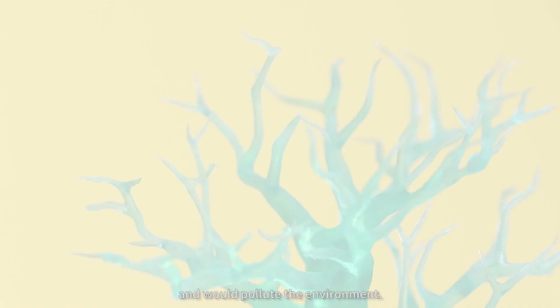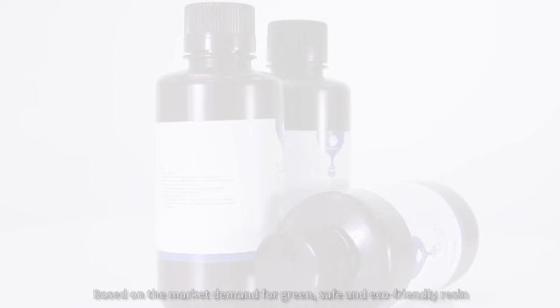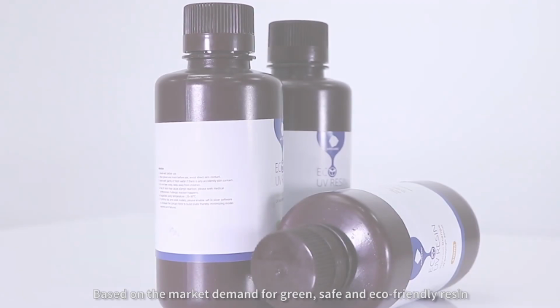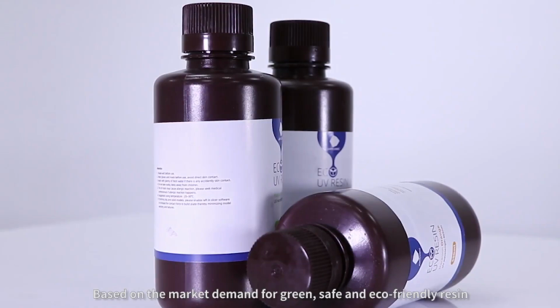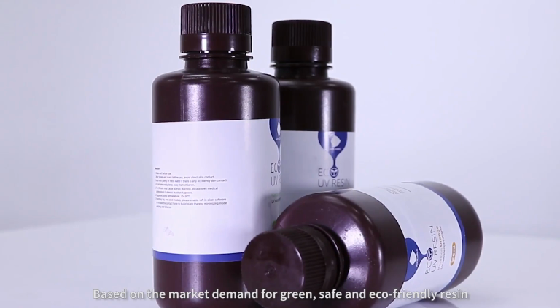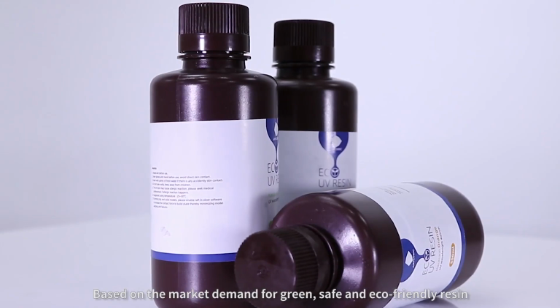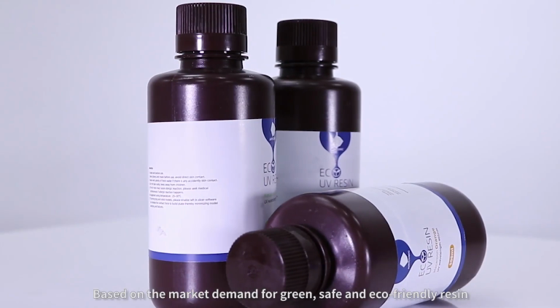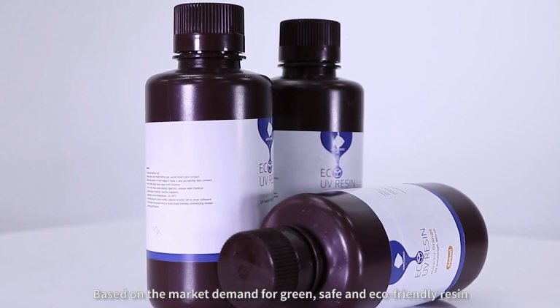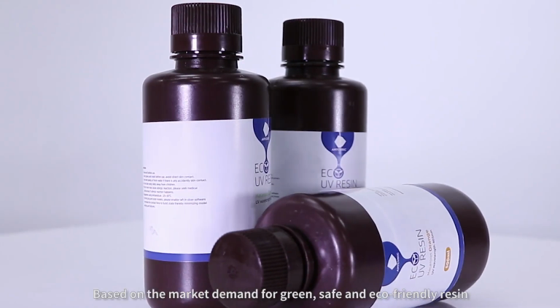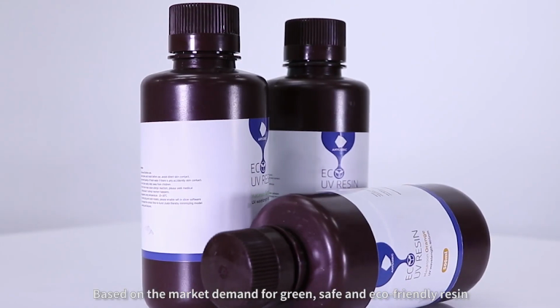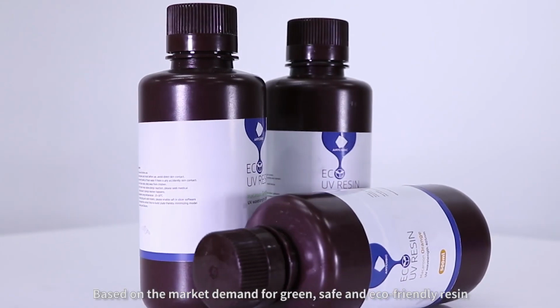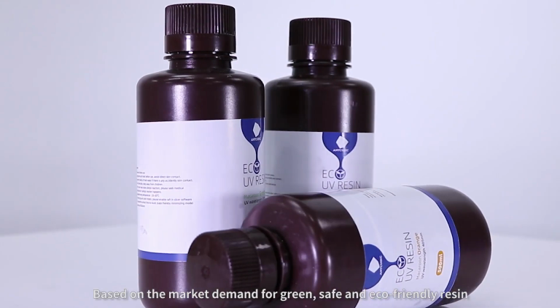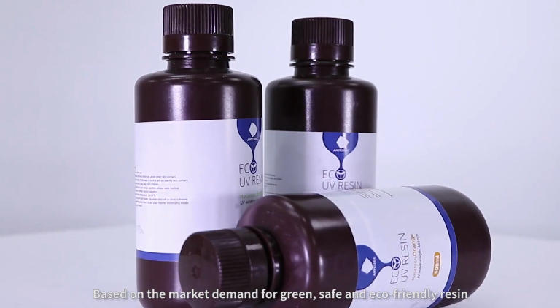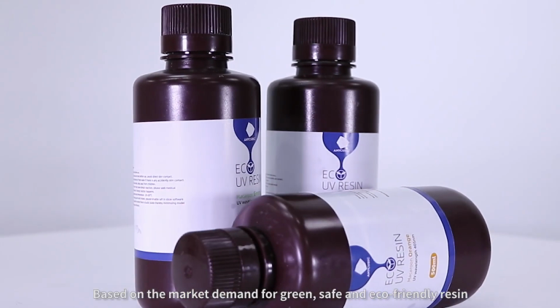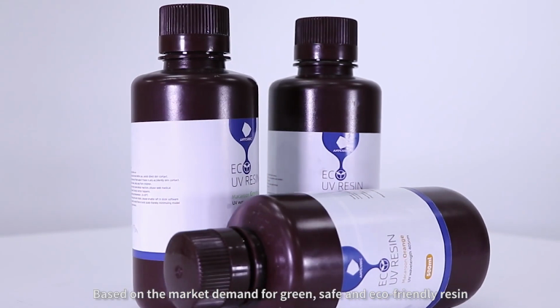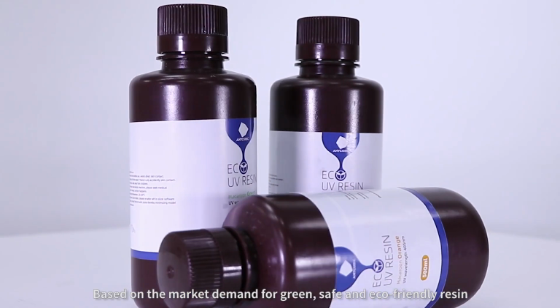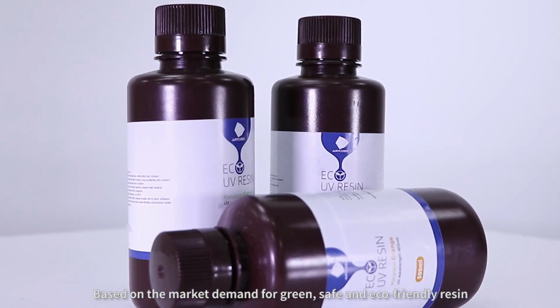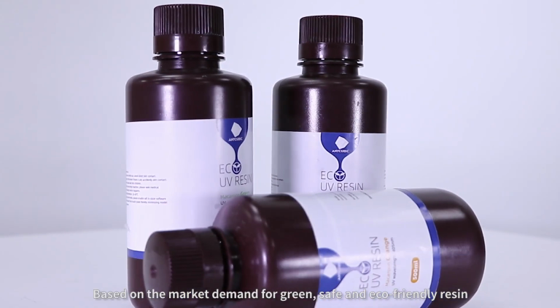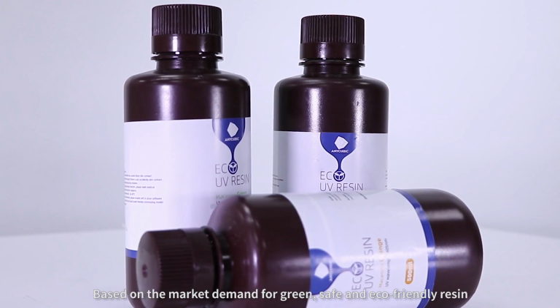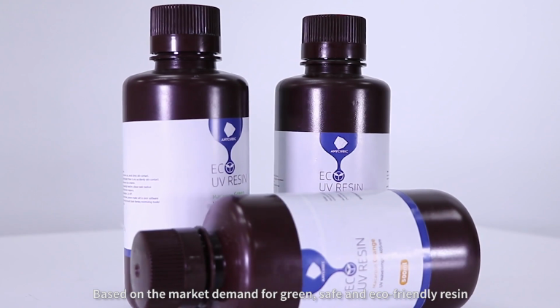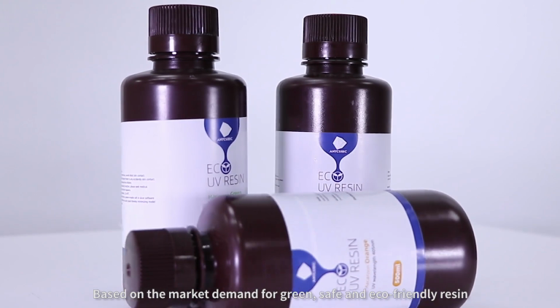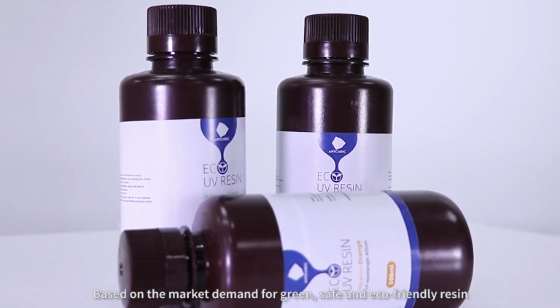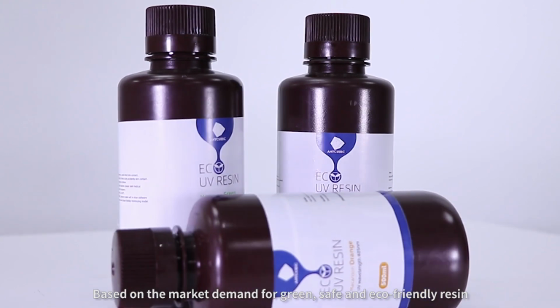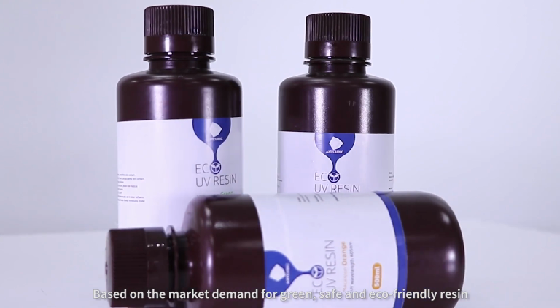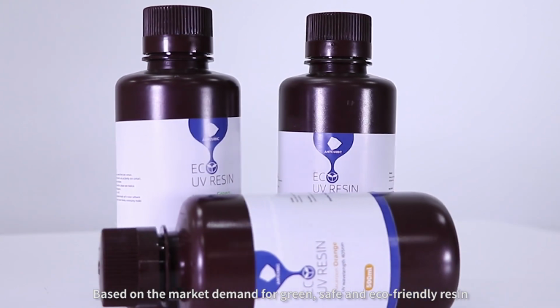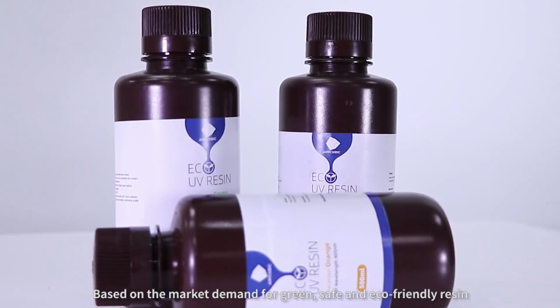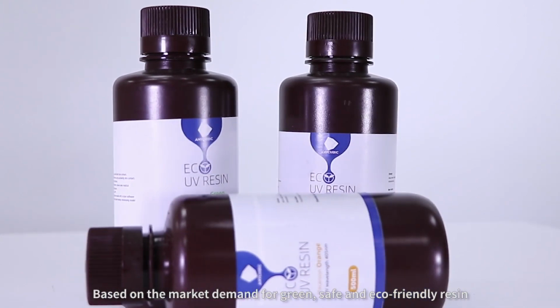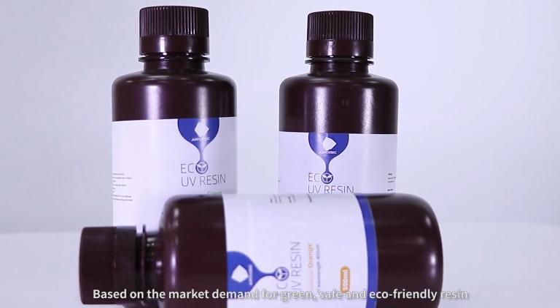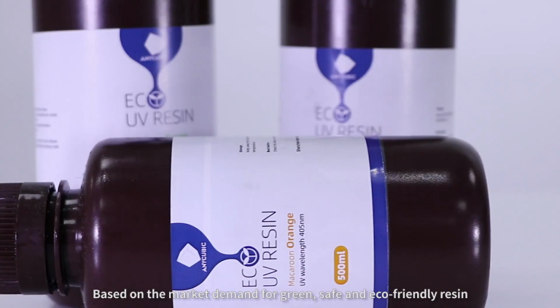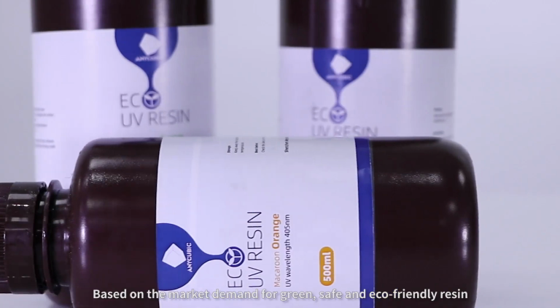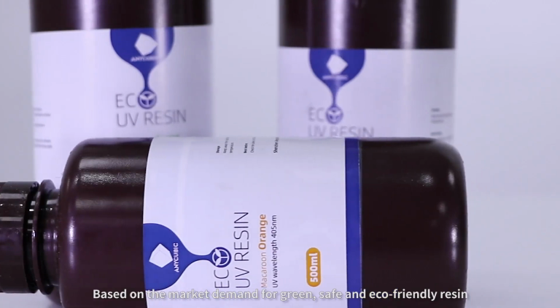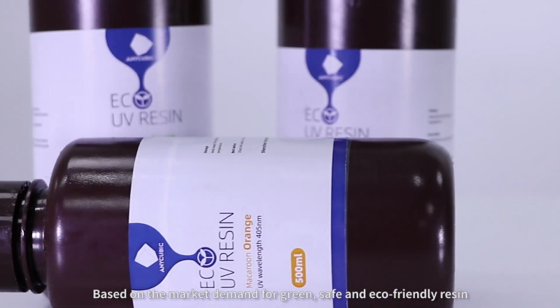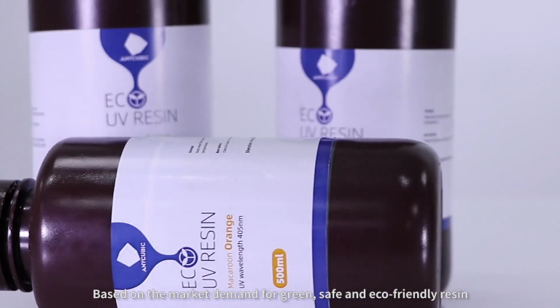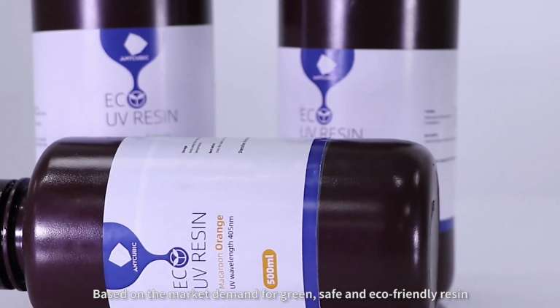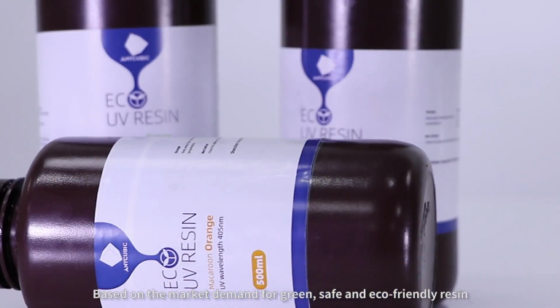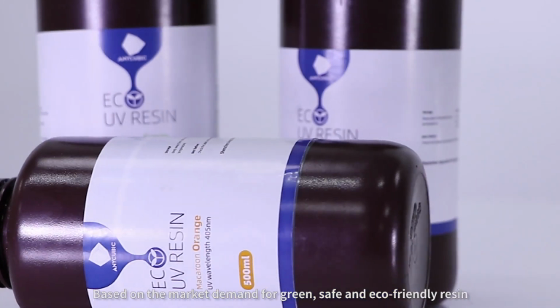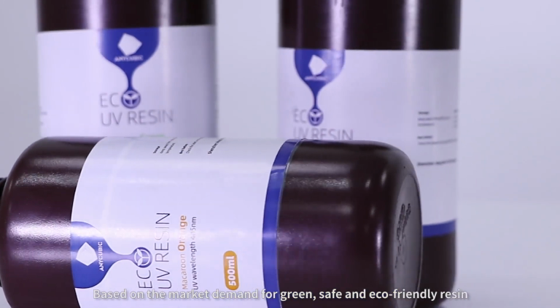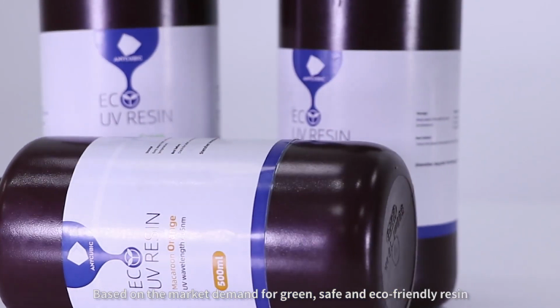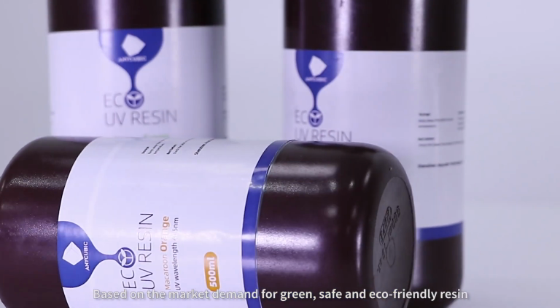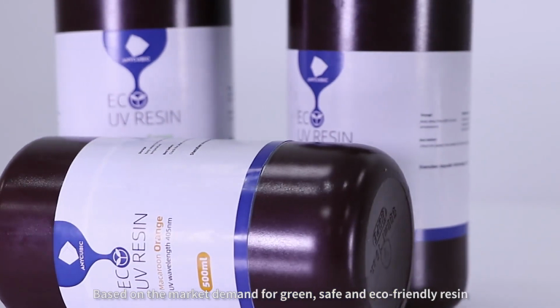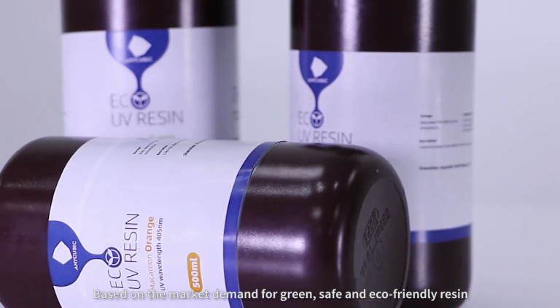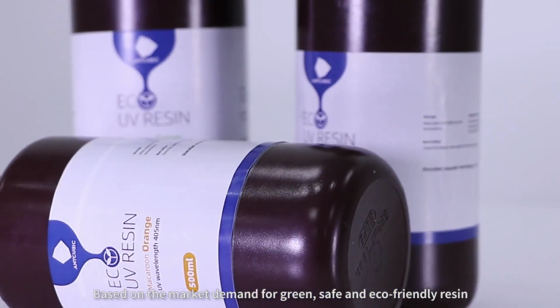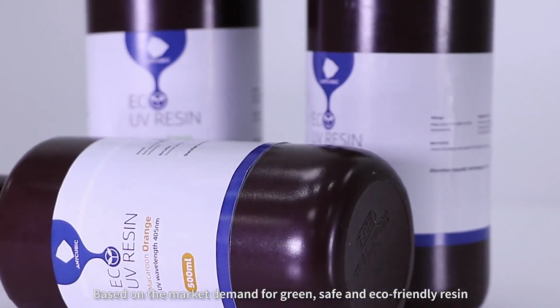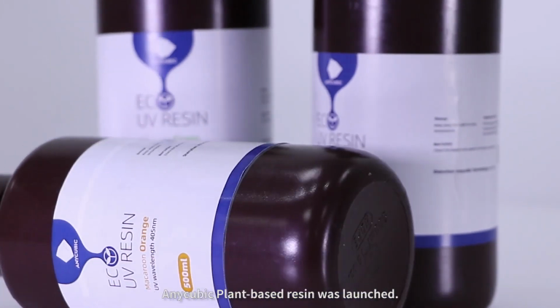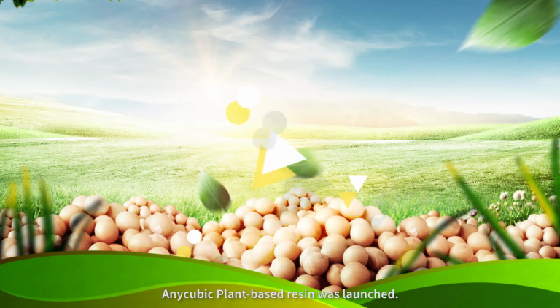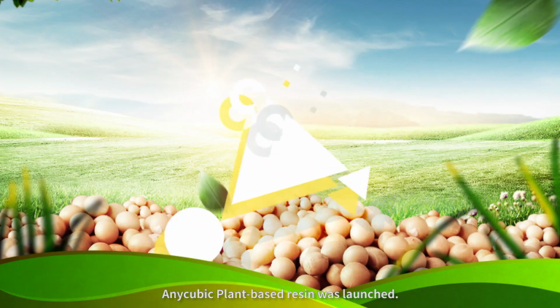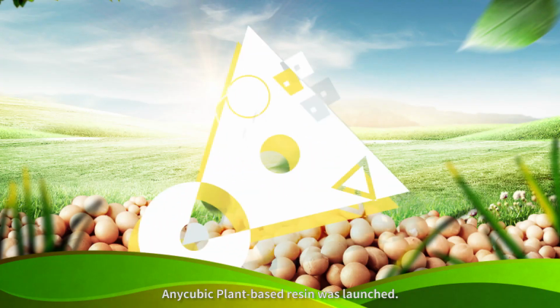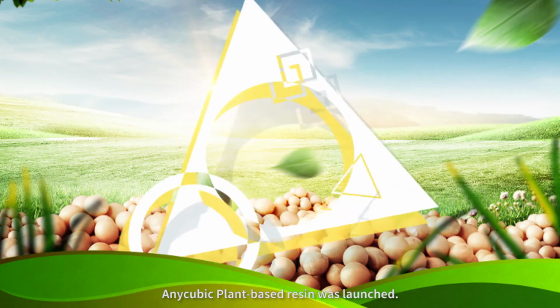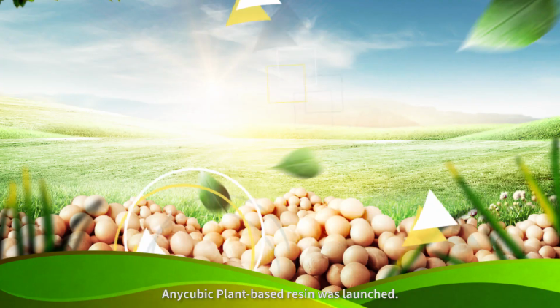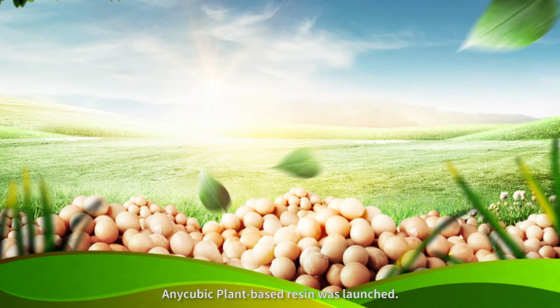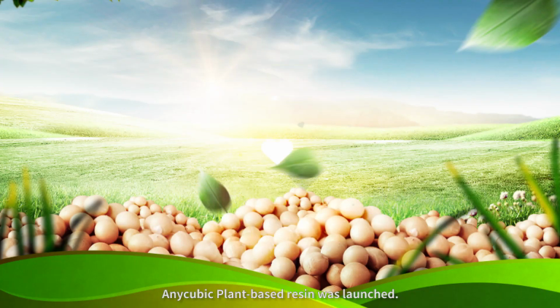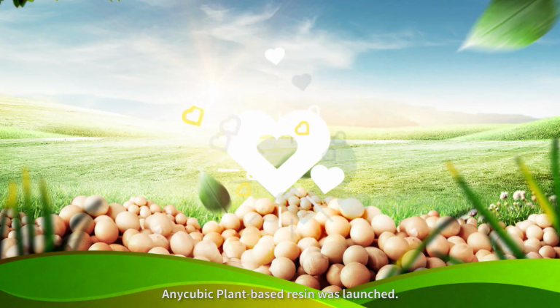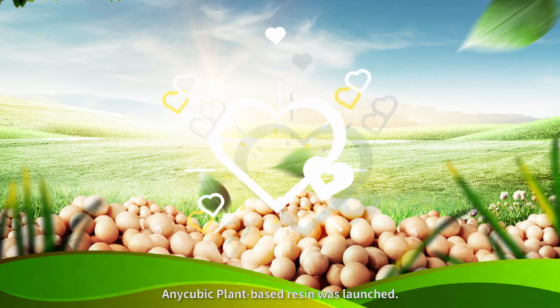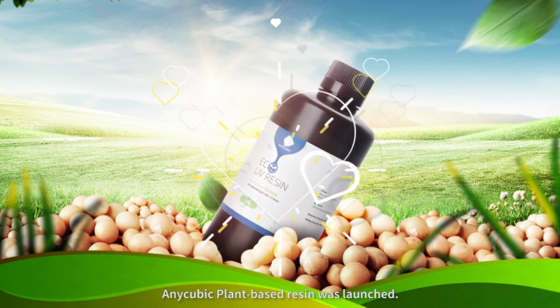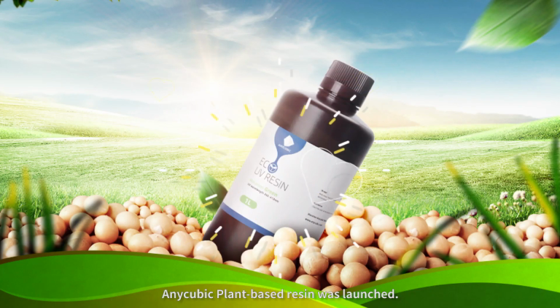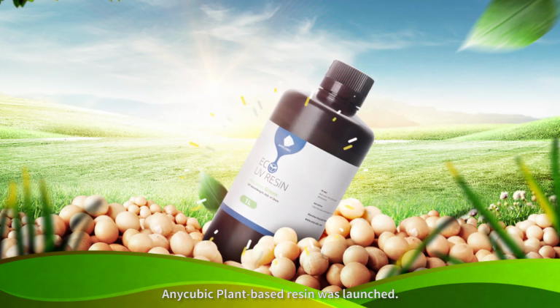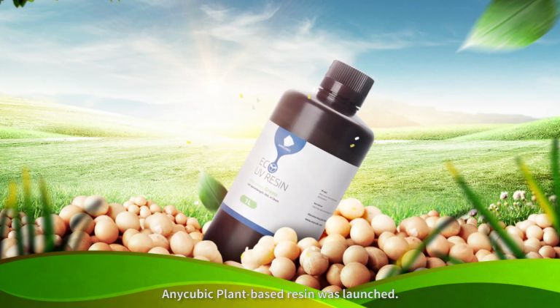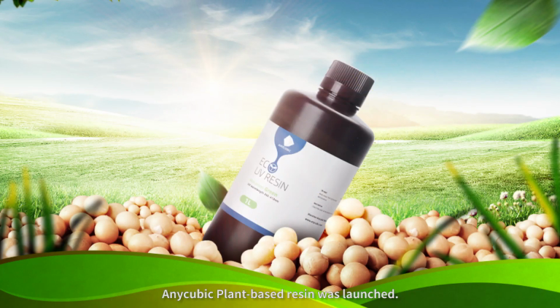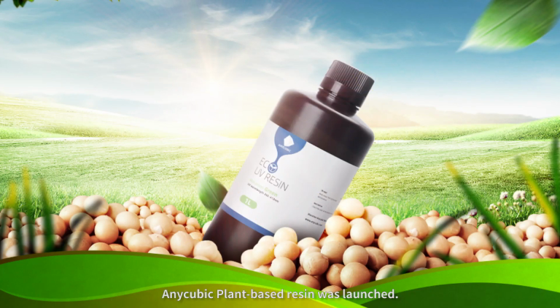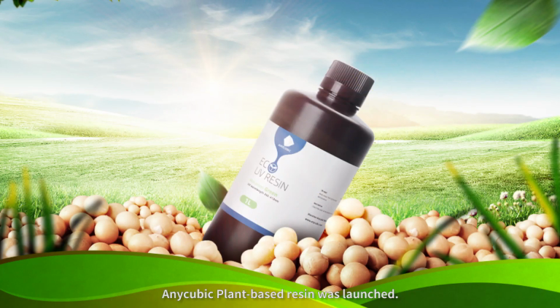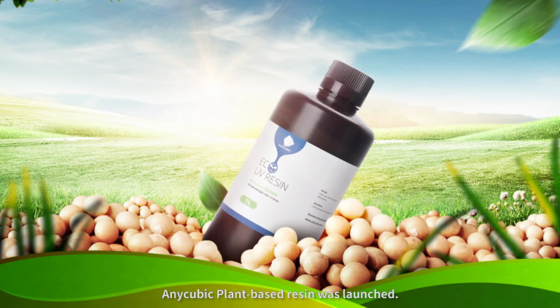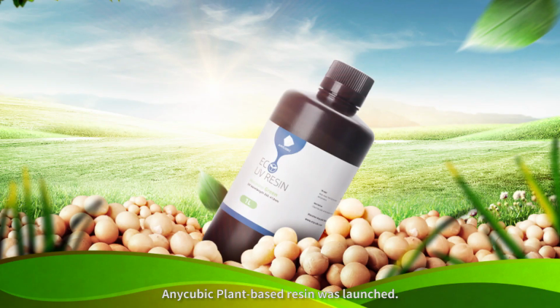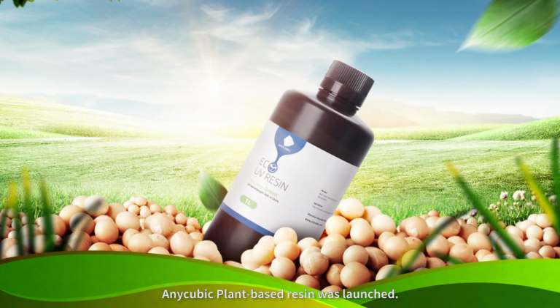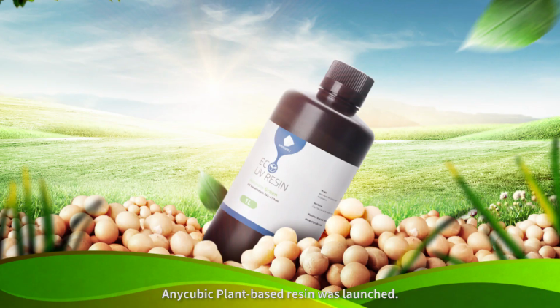Based on the market demand for green, safe and eco-friendly resin, Anycubic plant-based resin was launched.